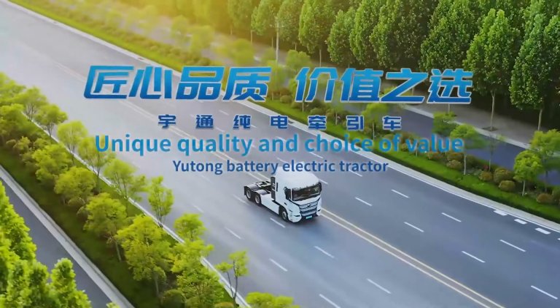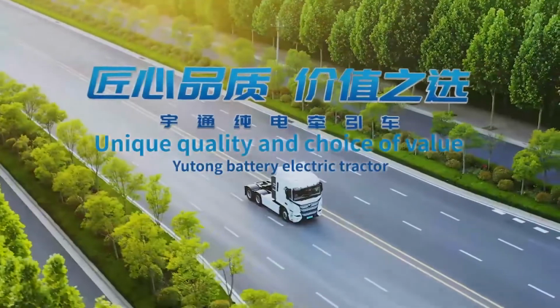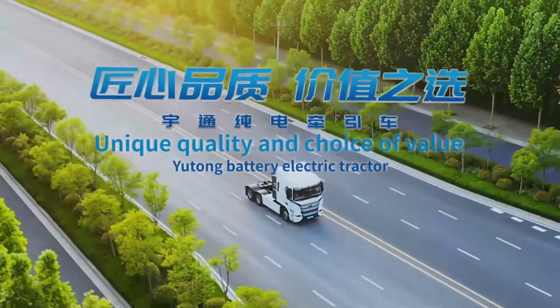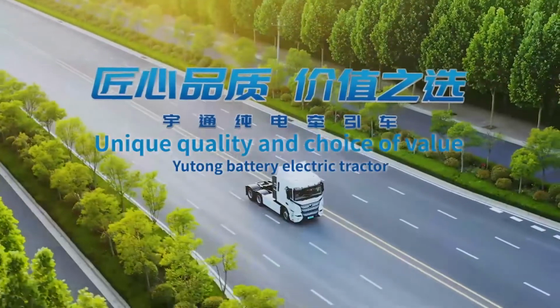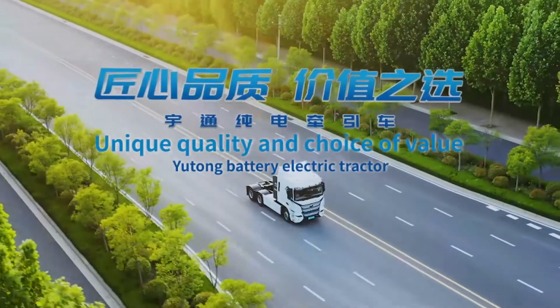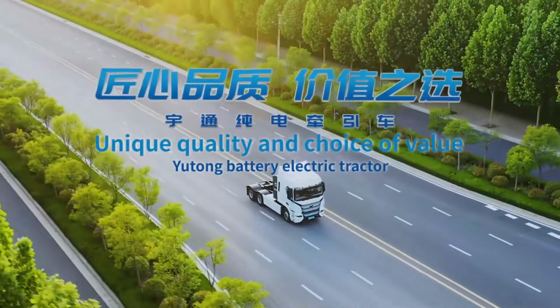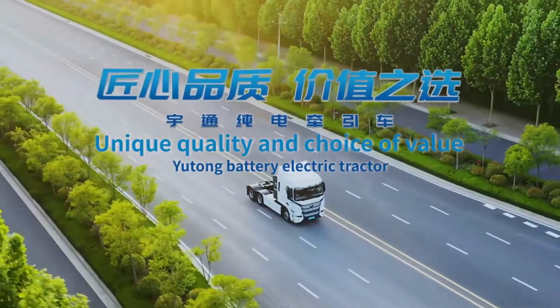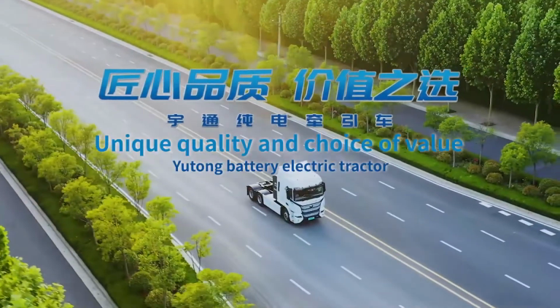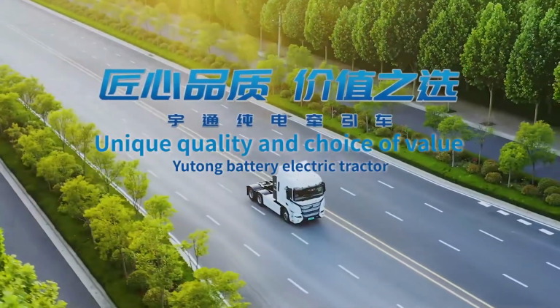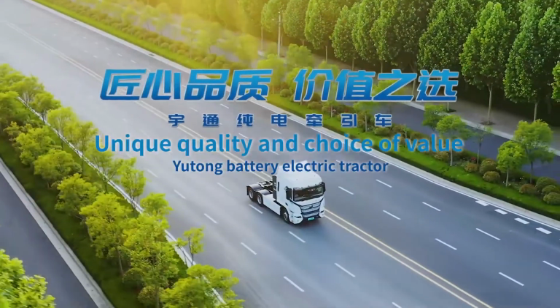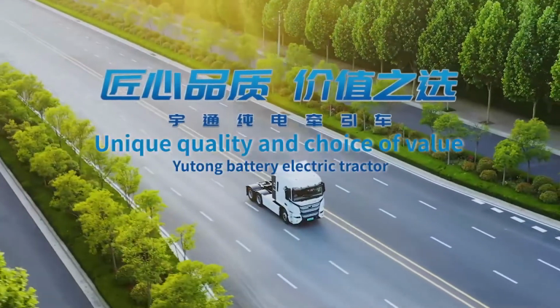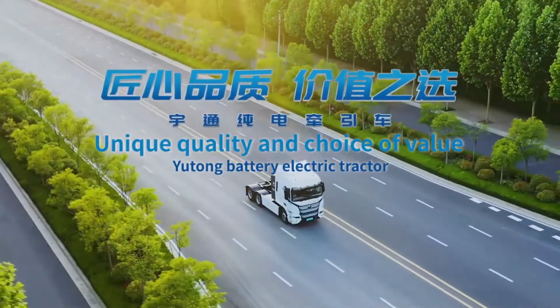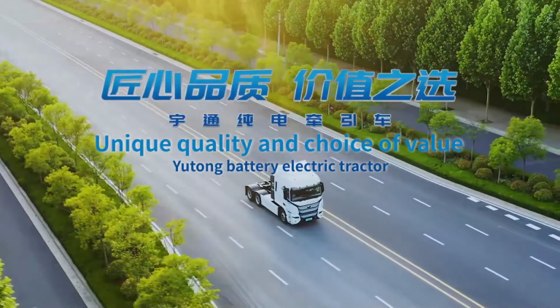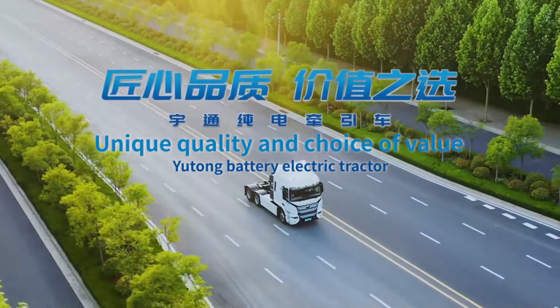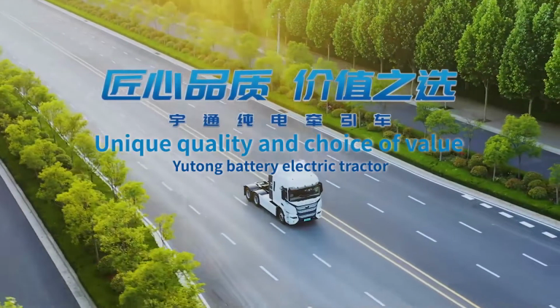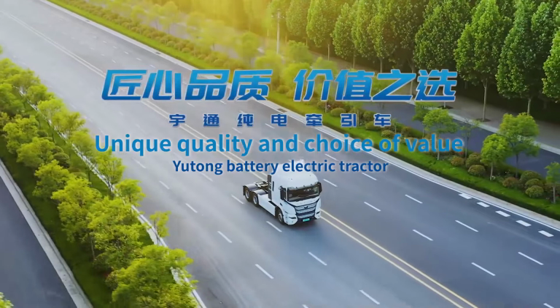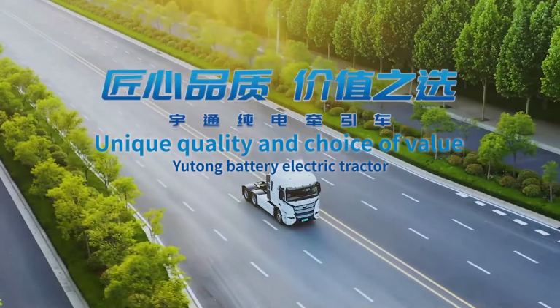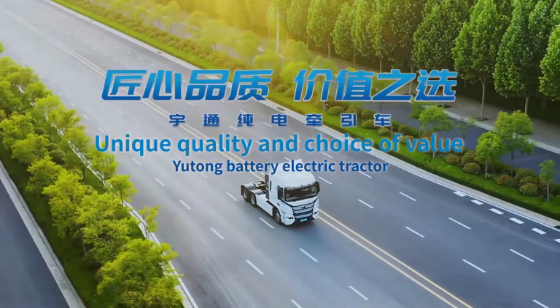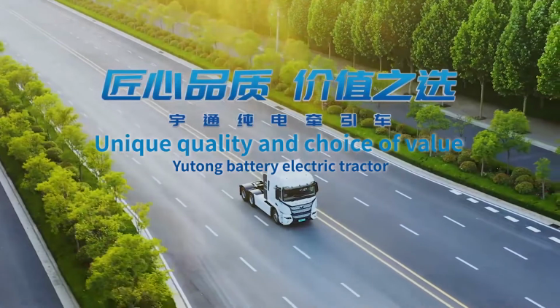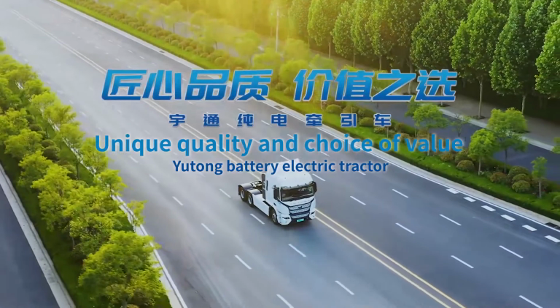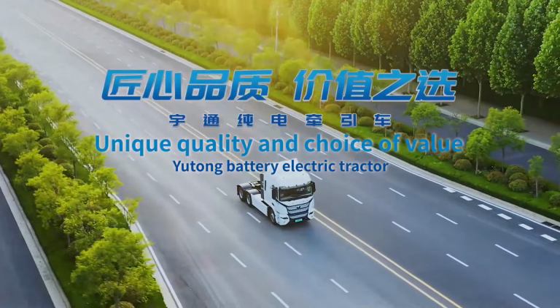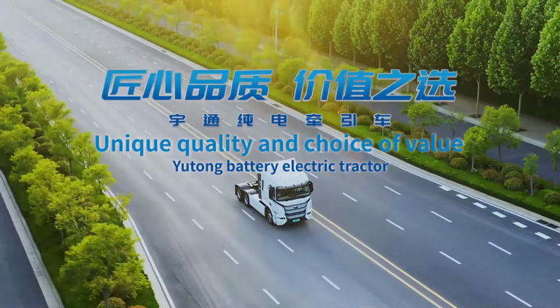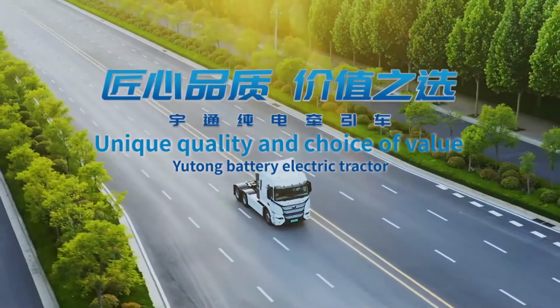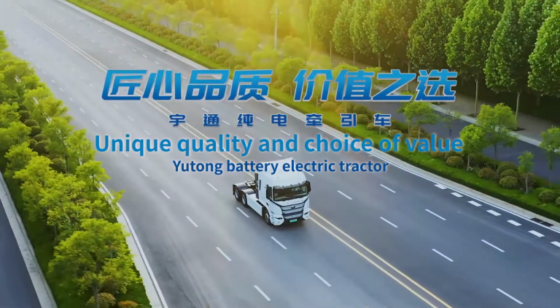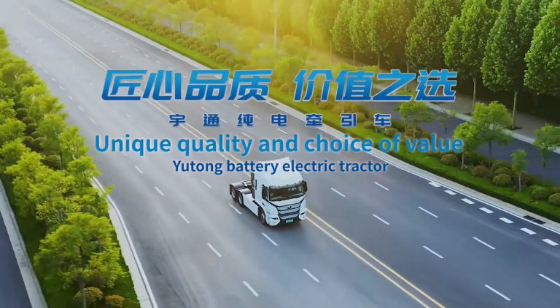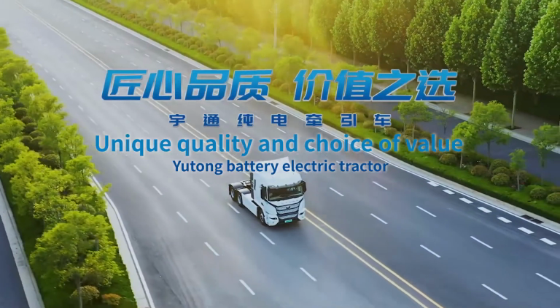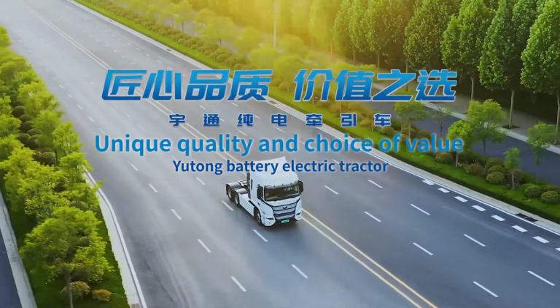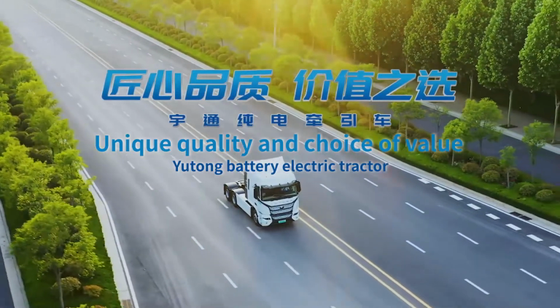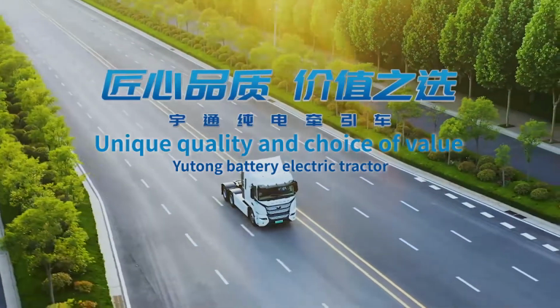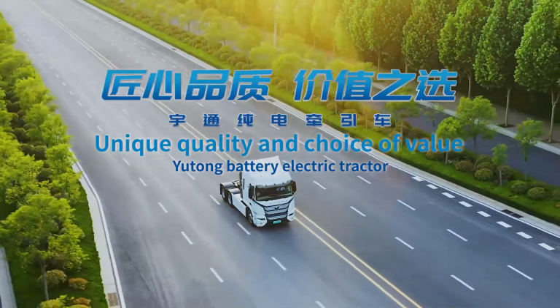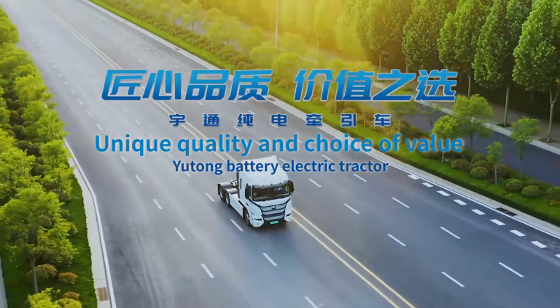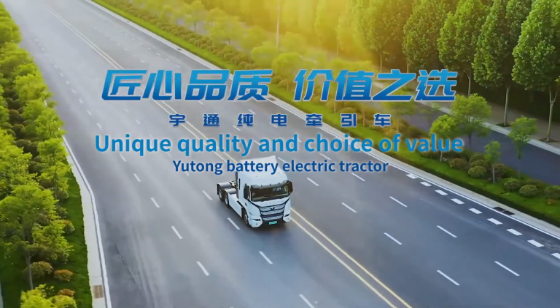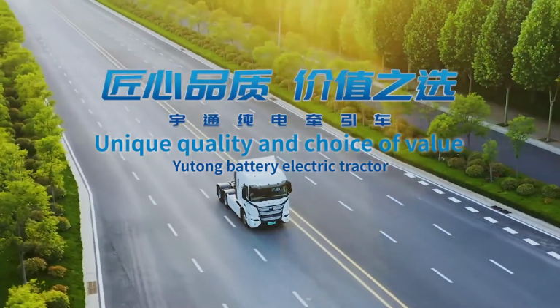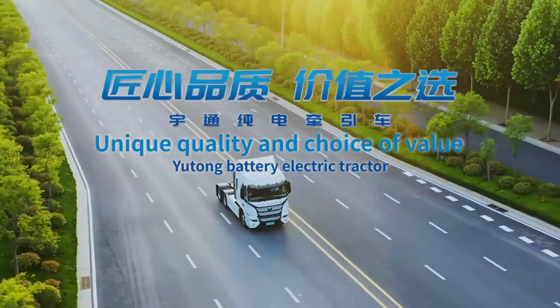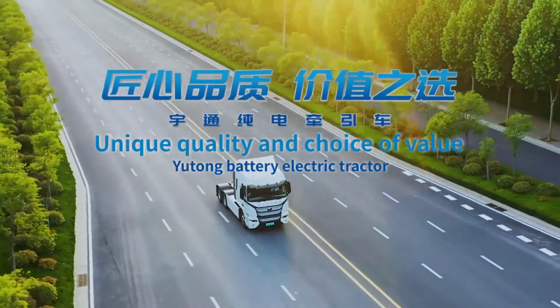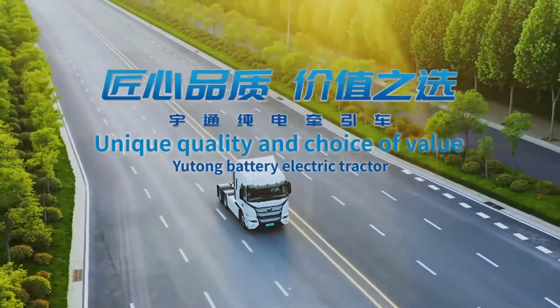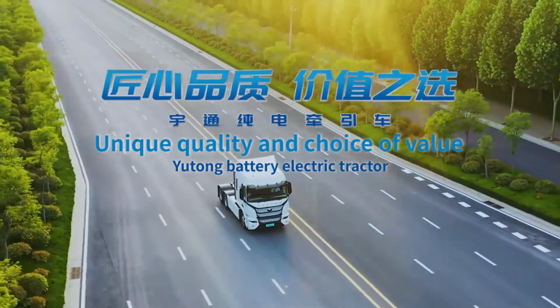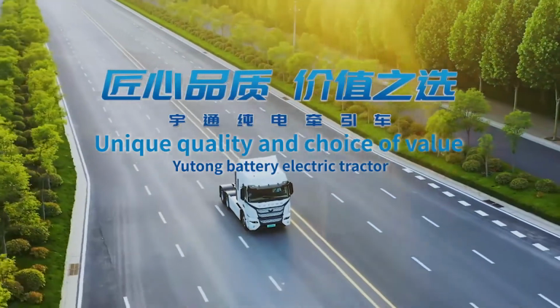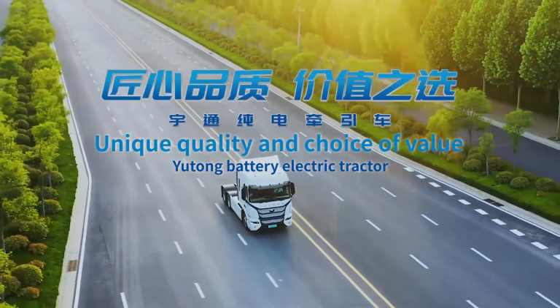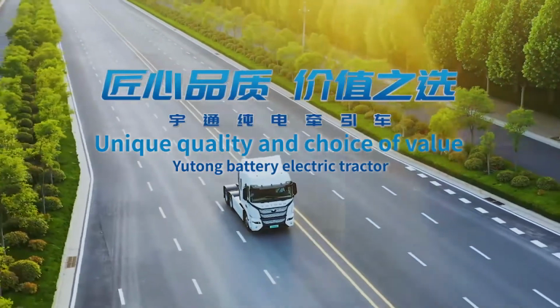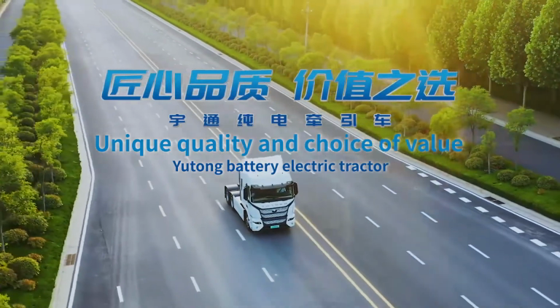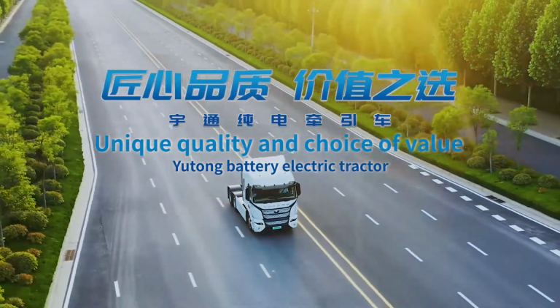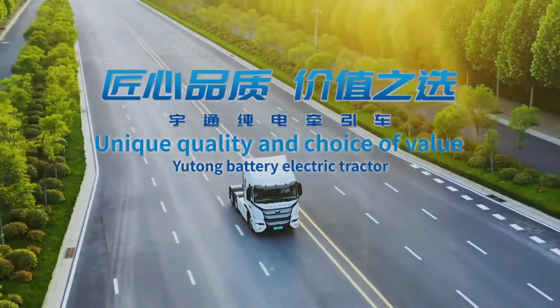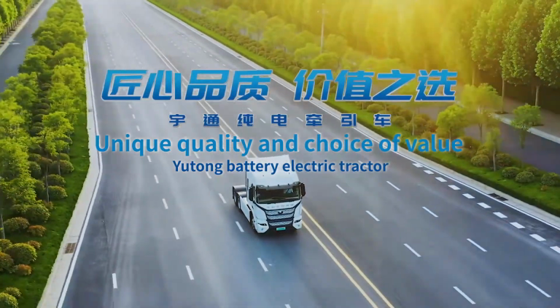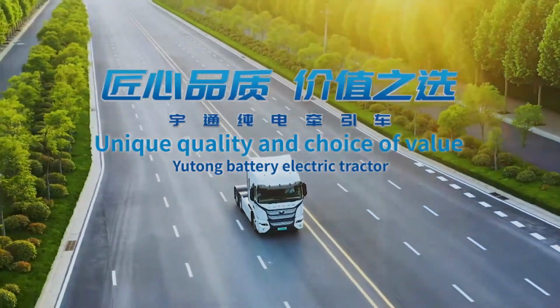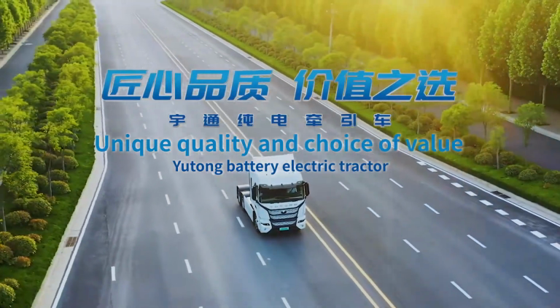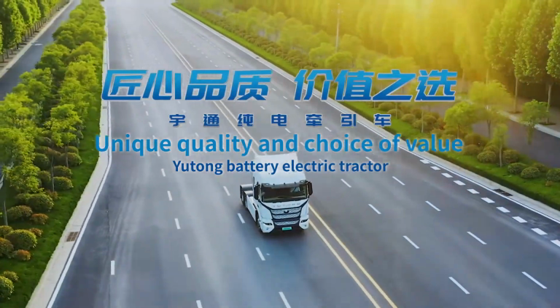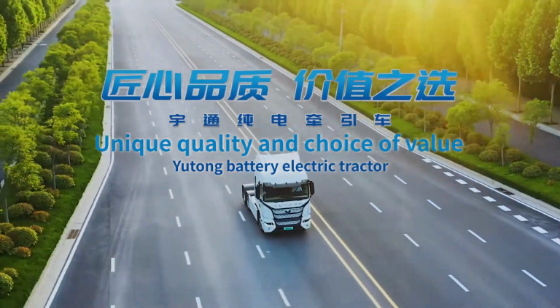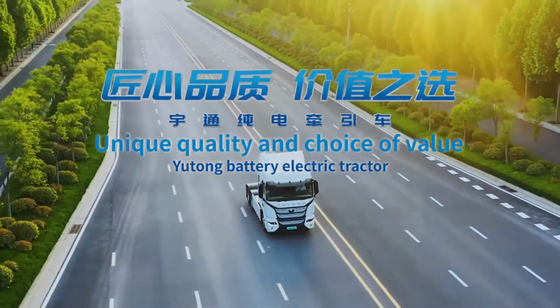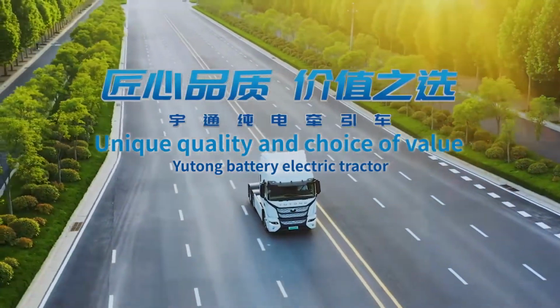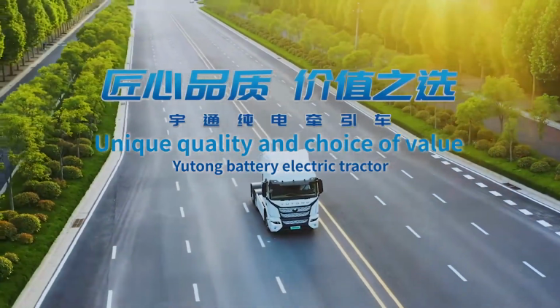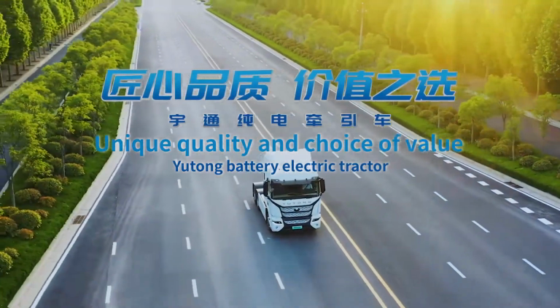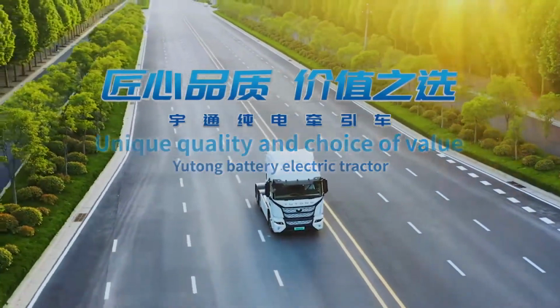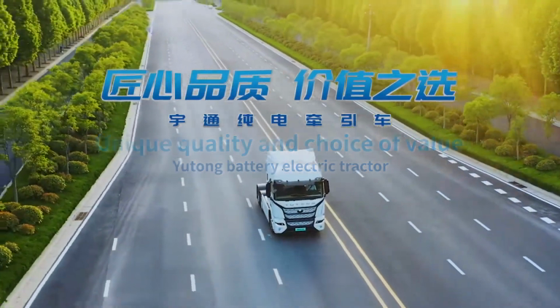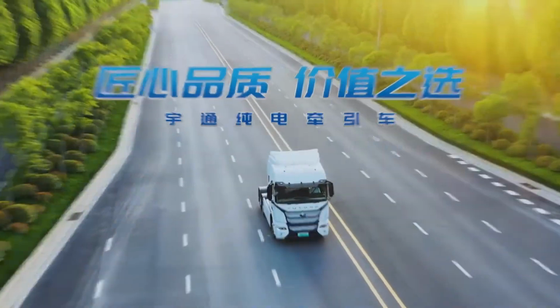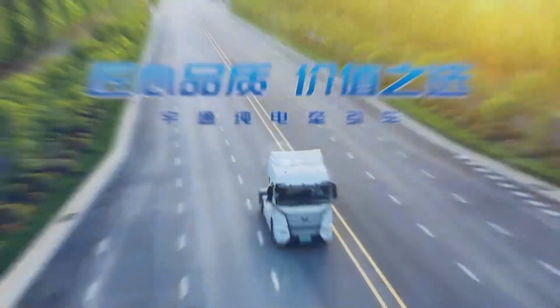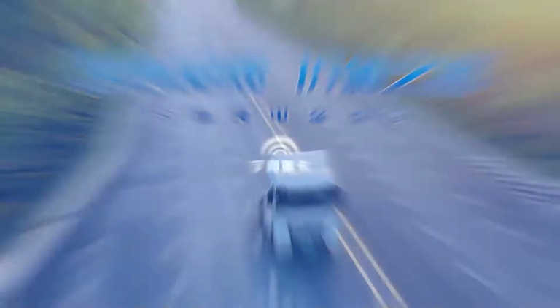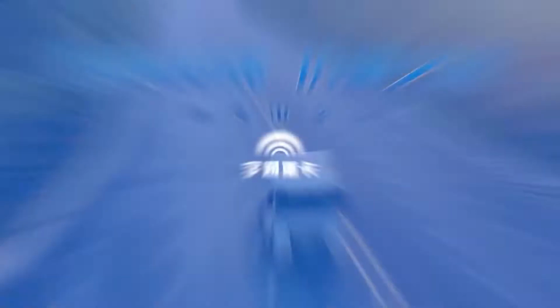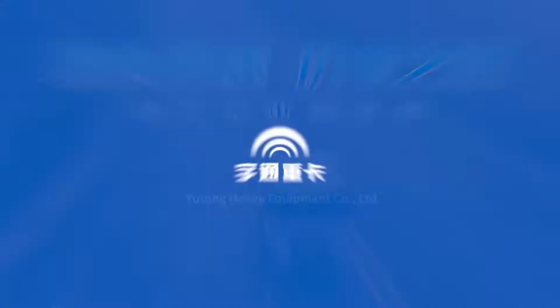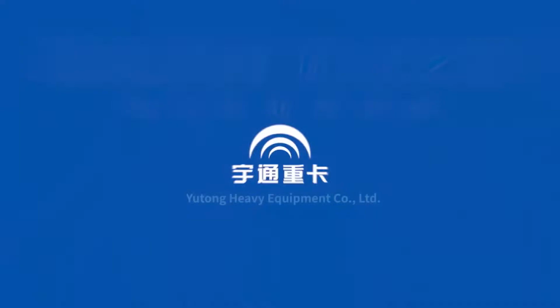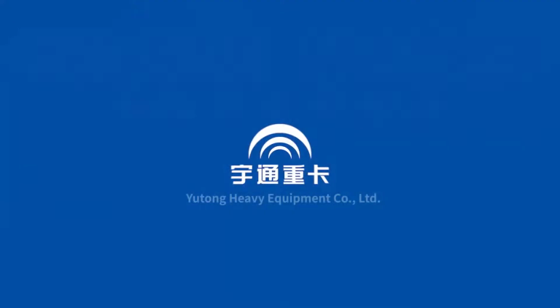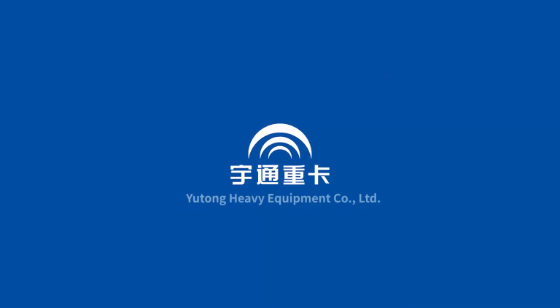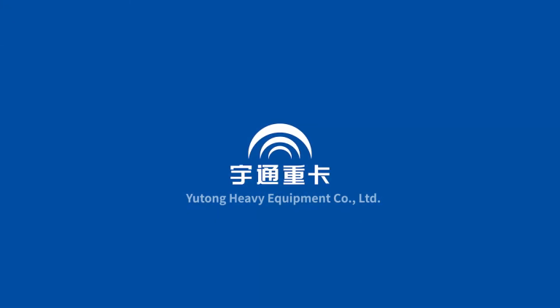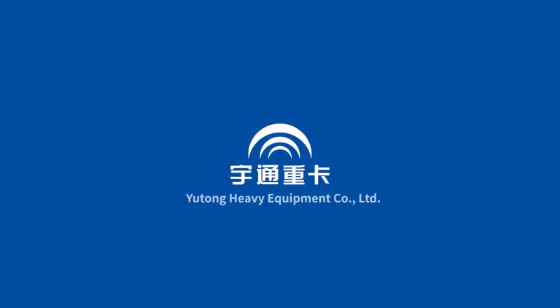Yutong Battery Electric Tractor is a product of excellent workmanship and a choice for great value.